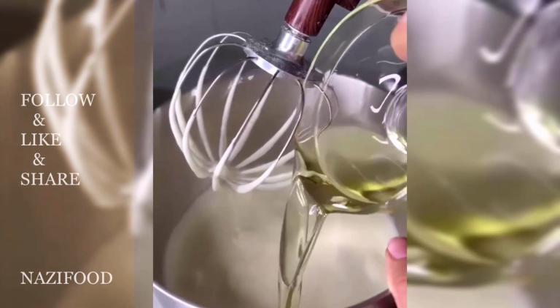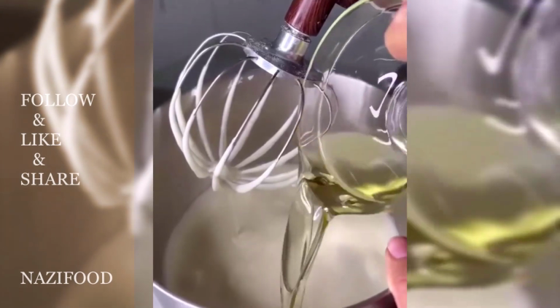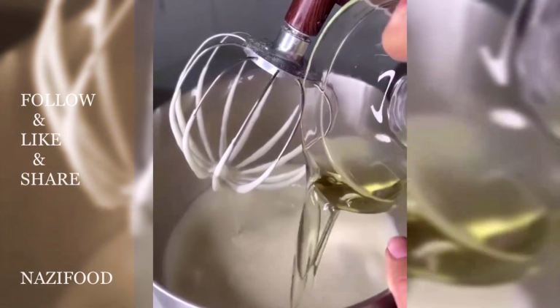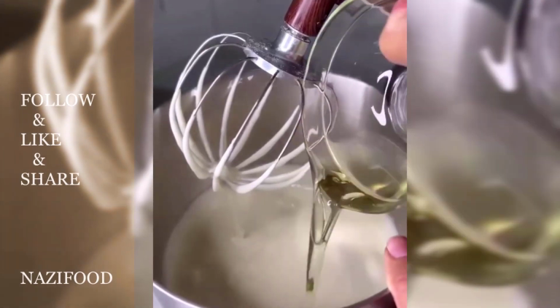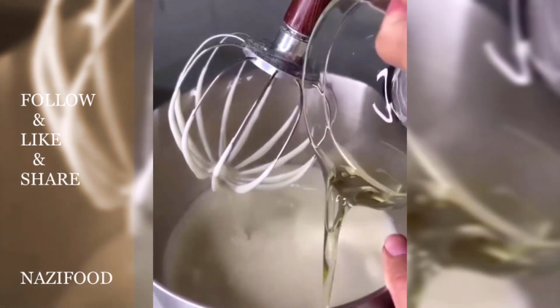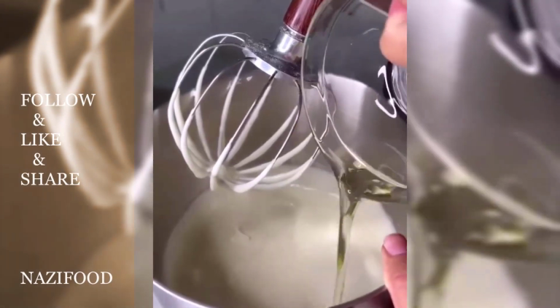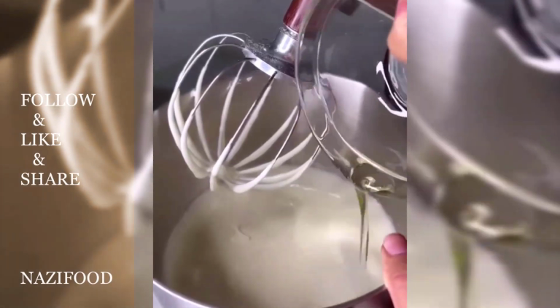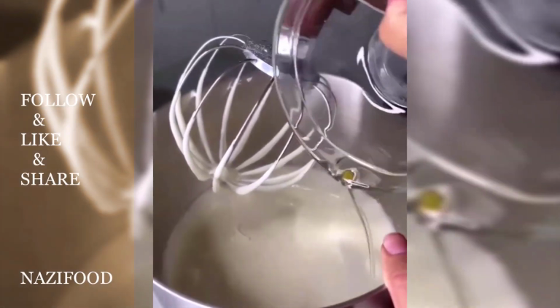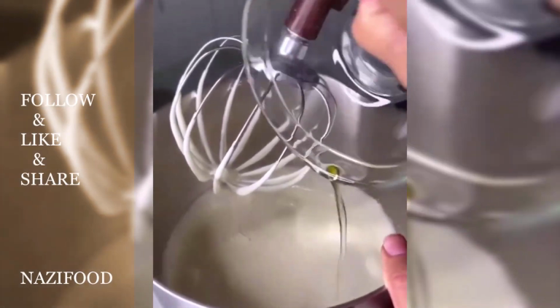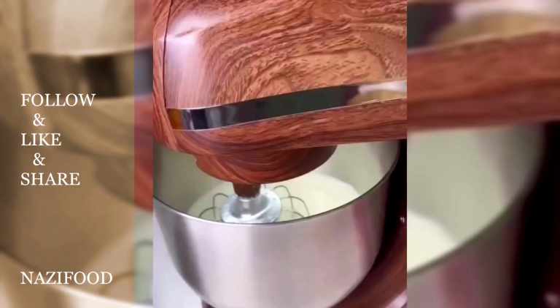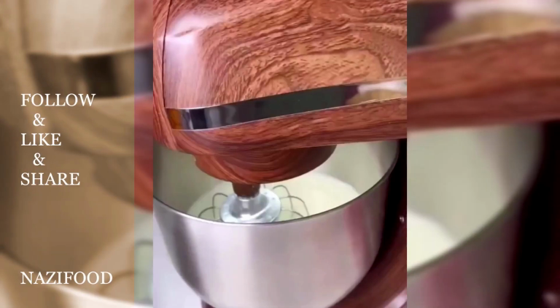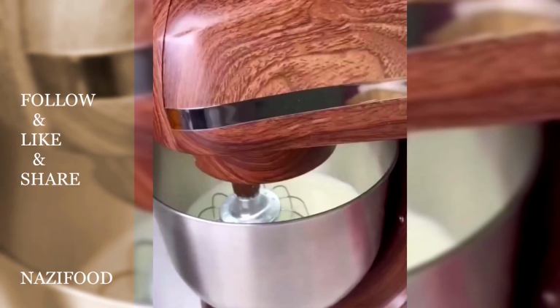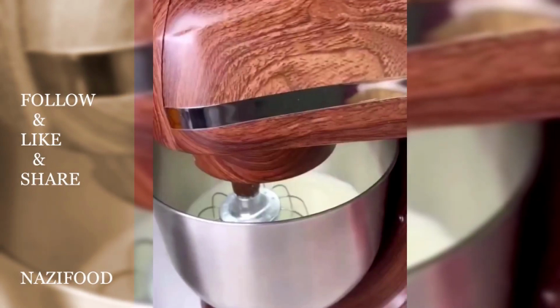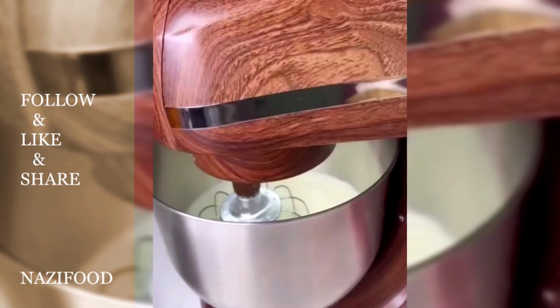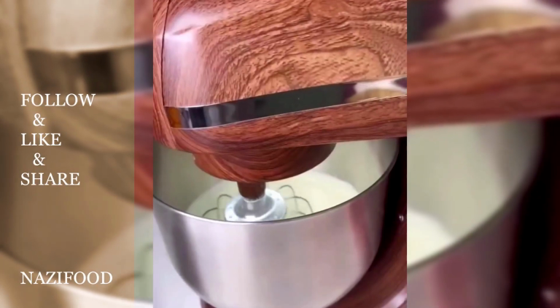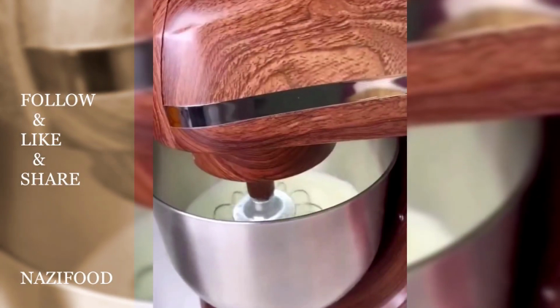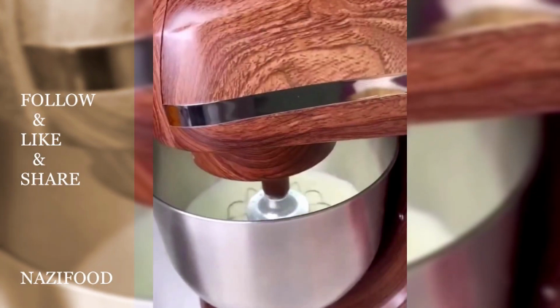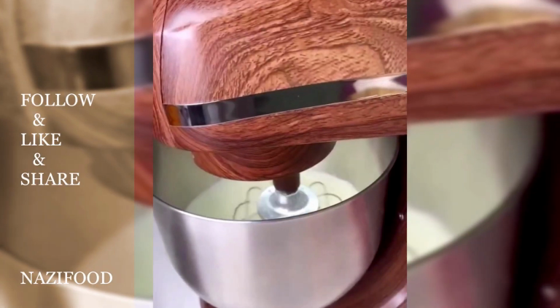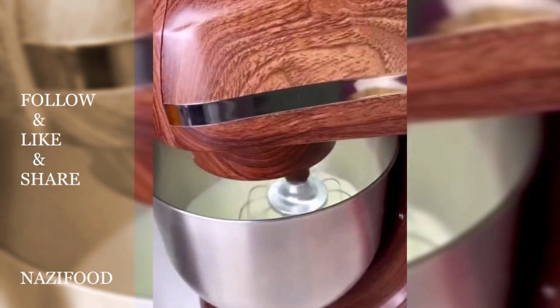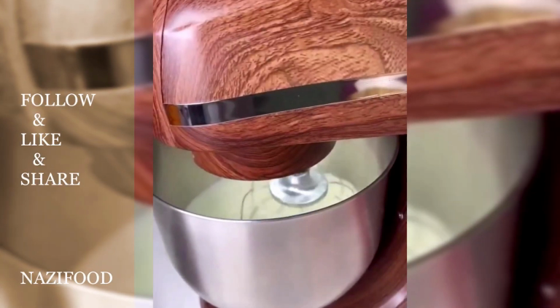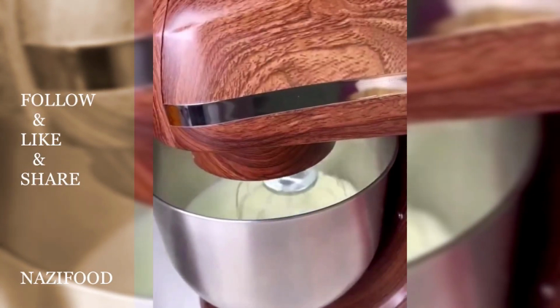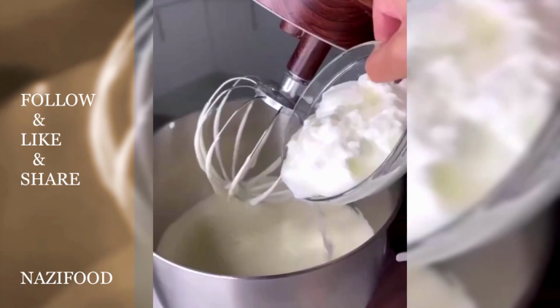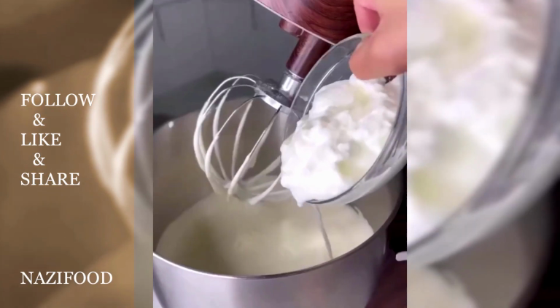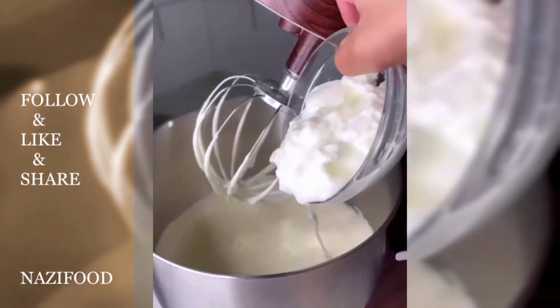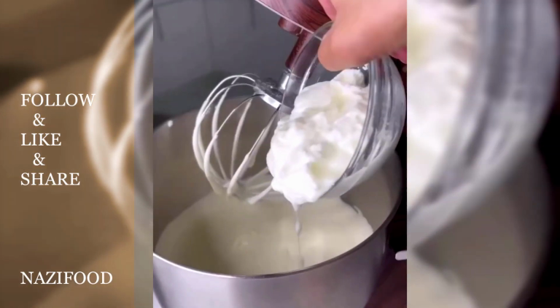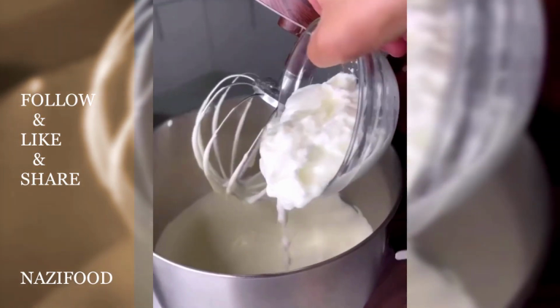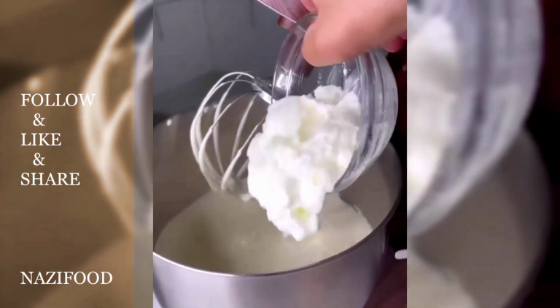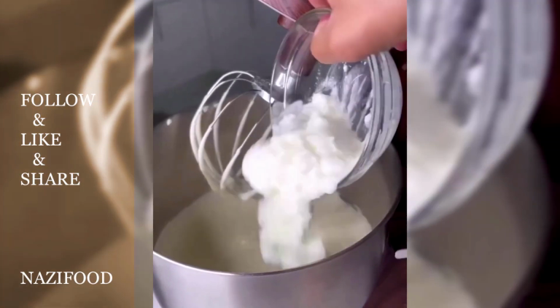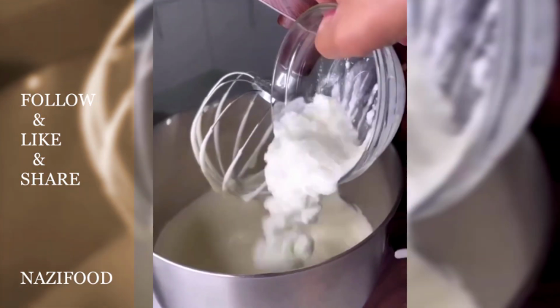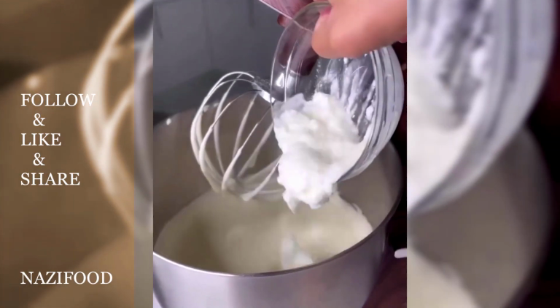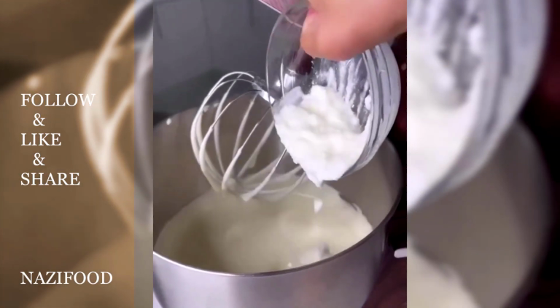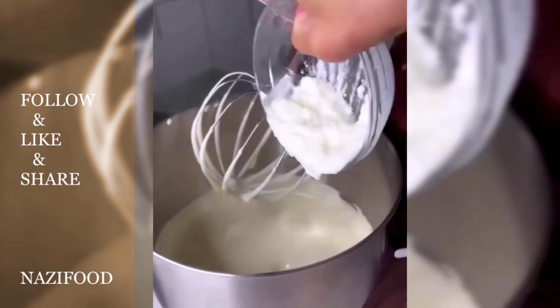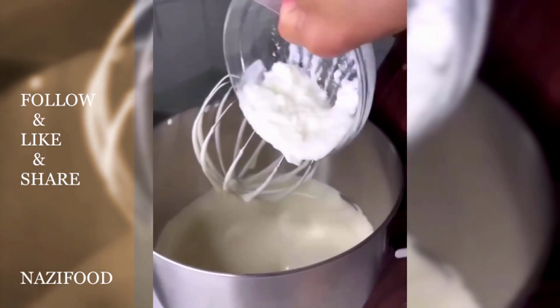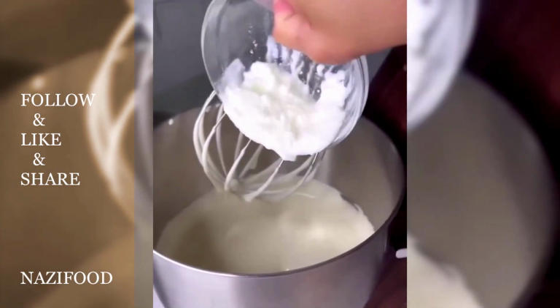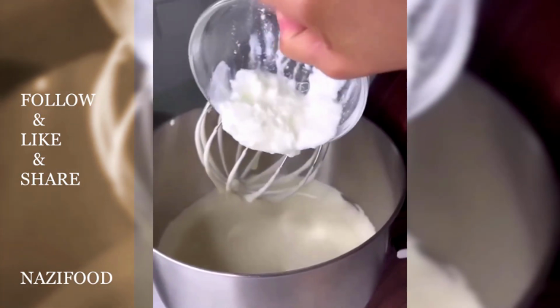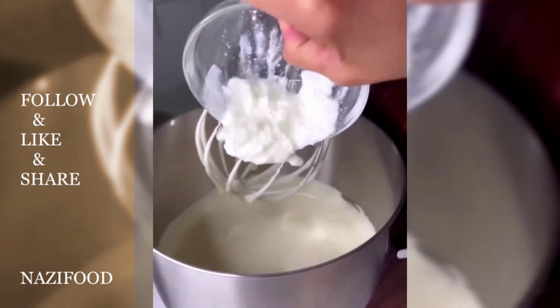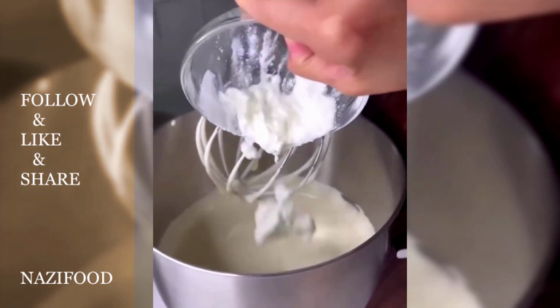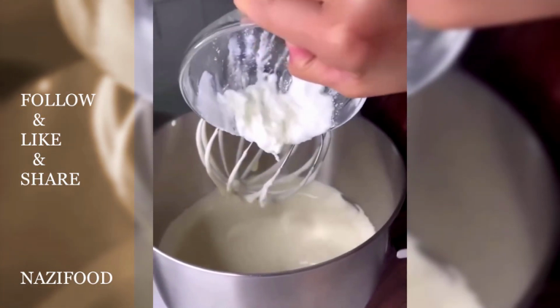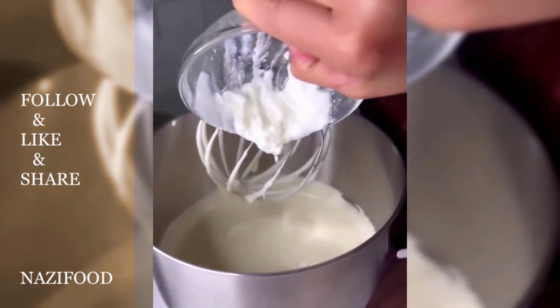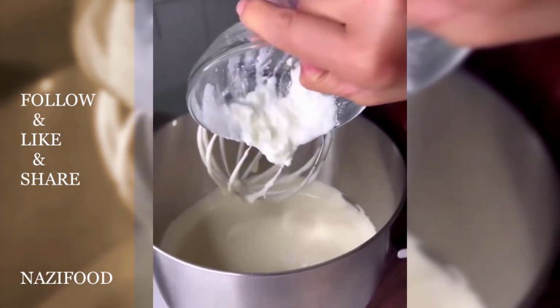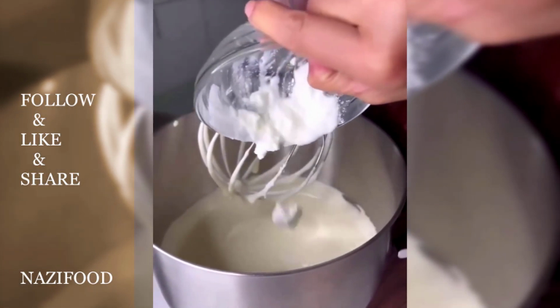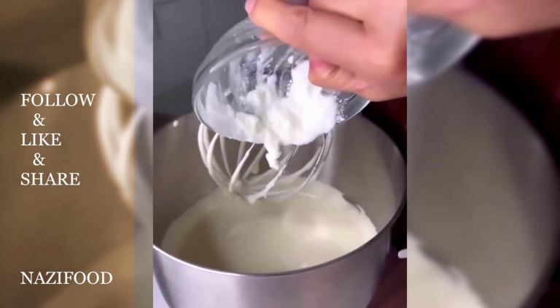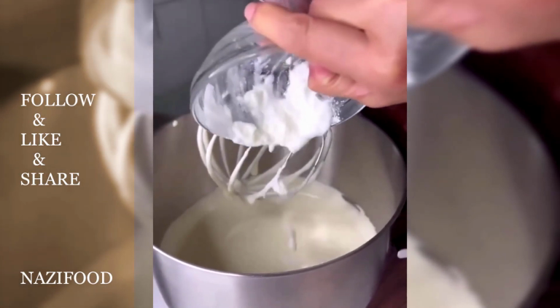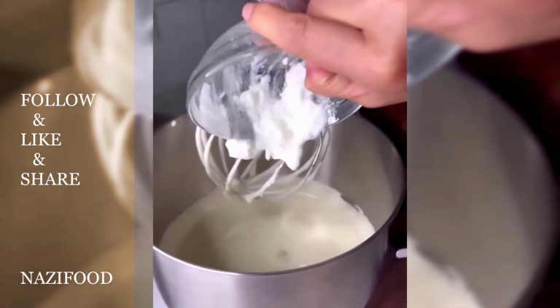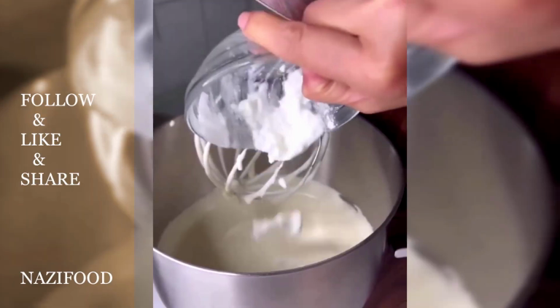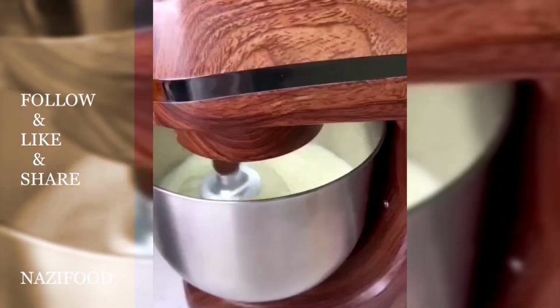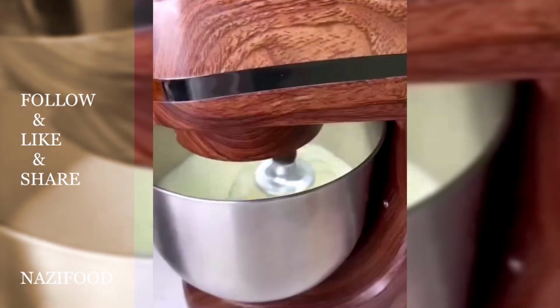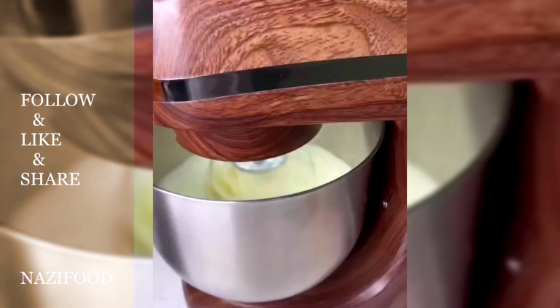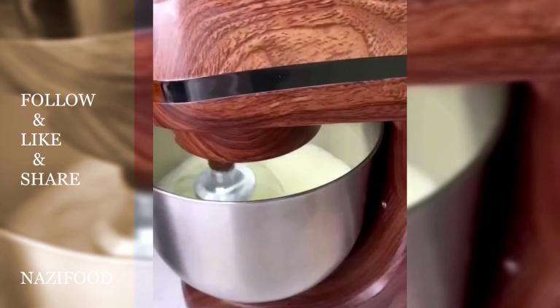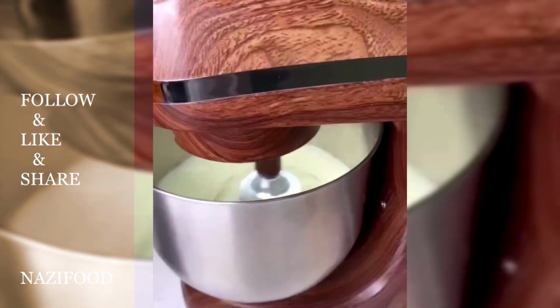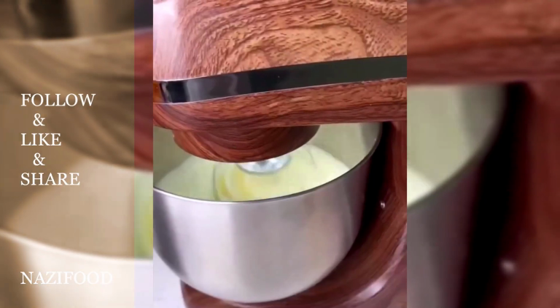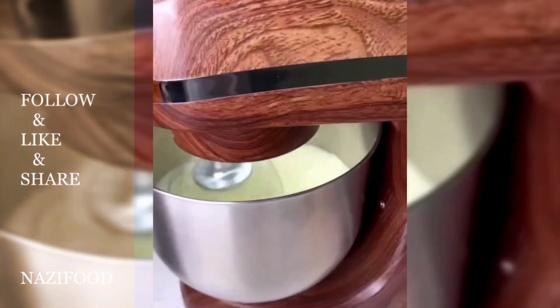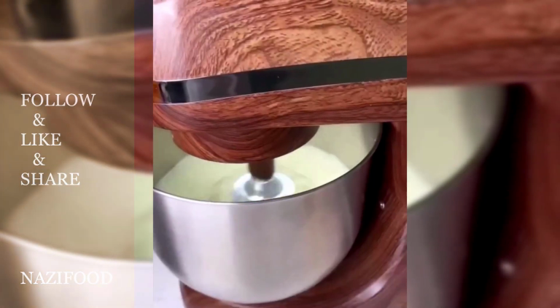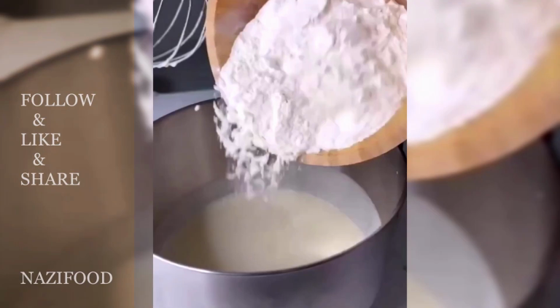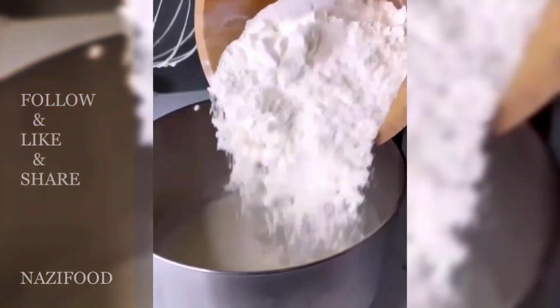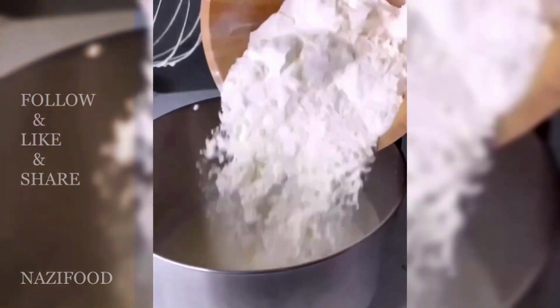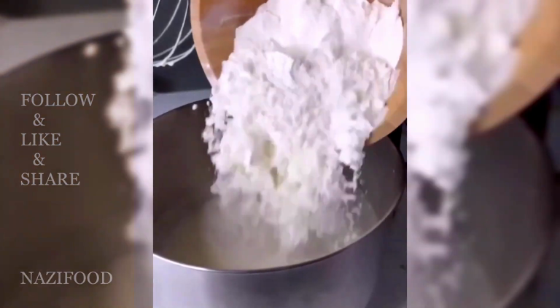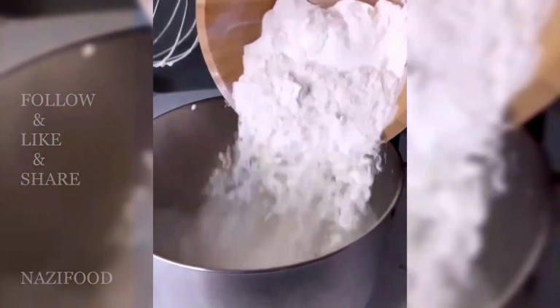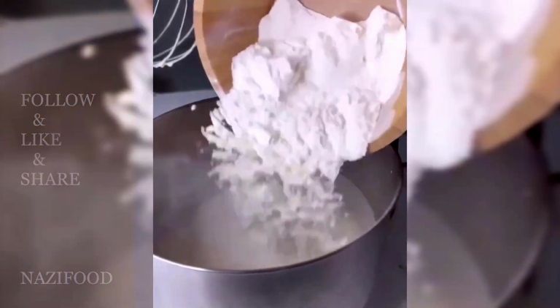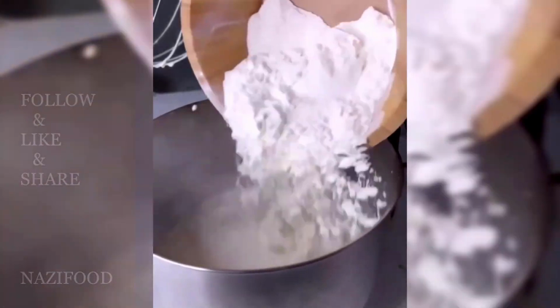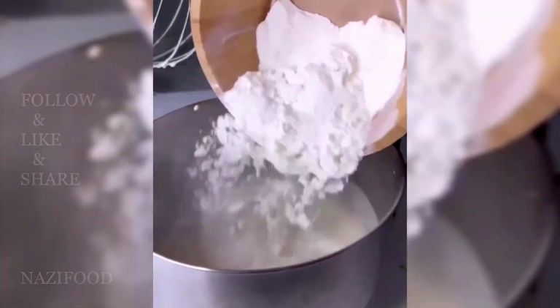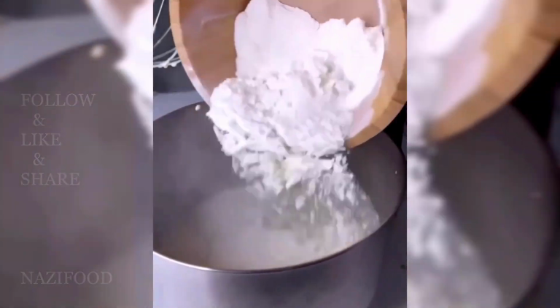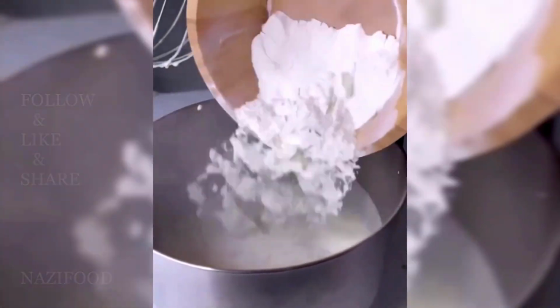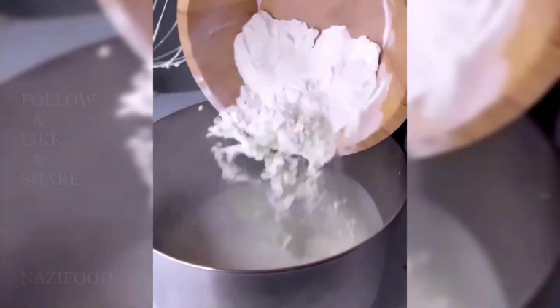Then add the sifted flour, baking powder, and baking soda, and beat until the mixture is smooth and uniform.